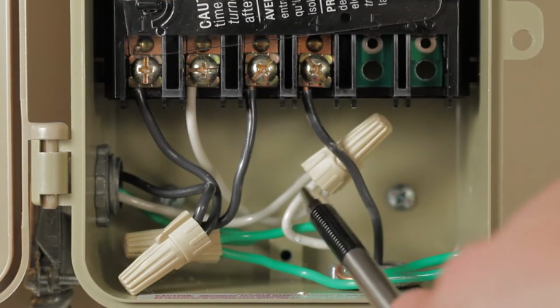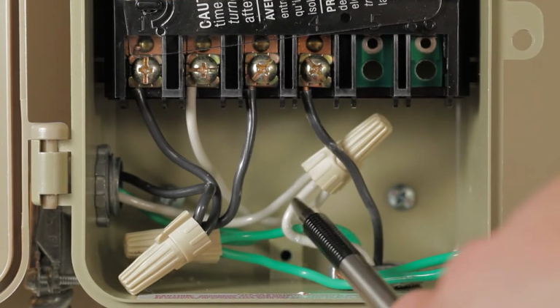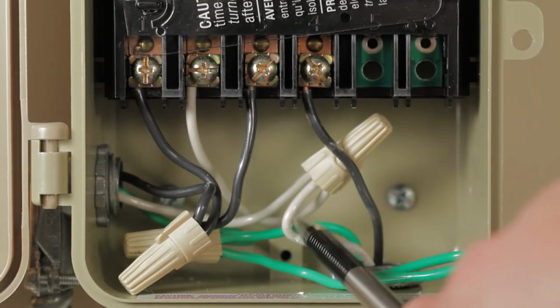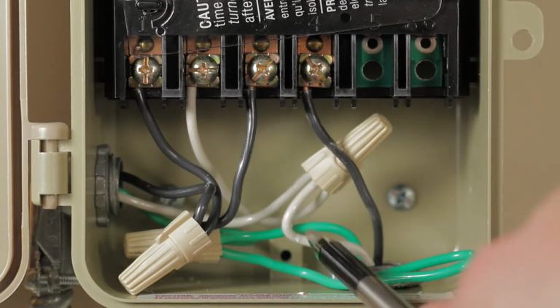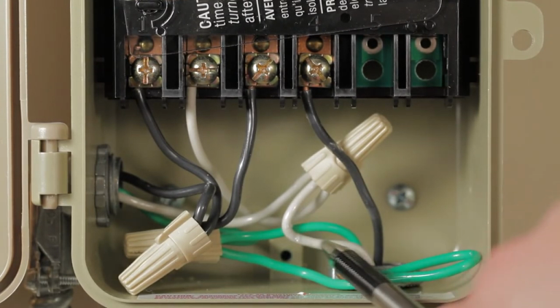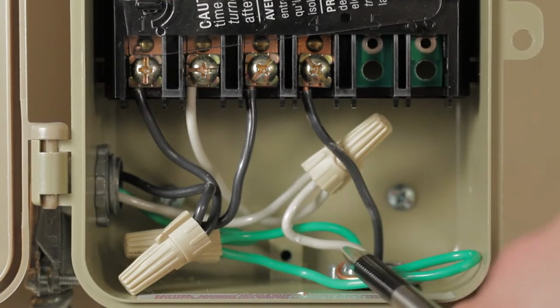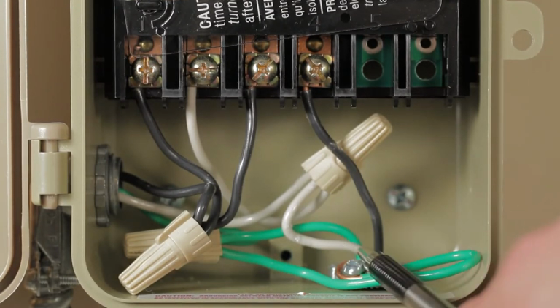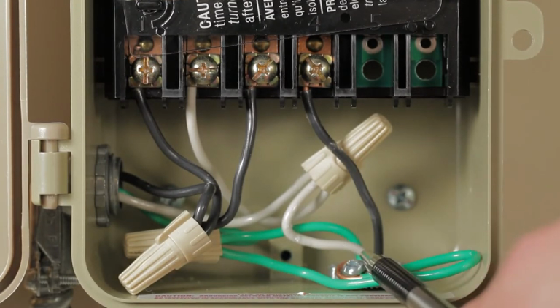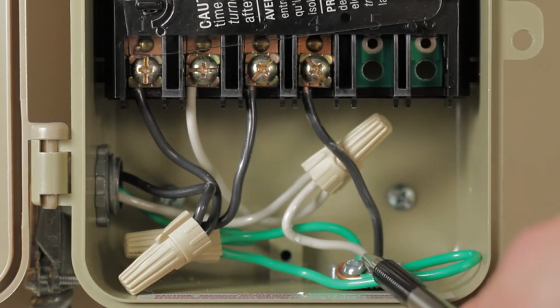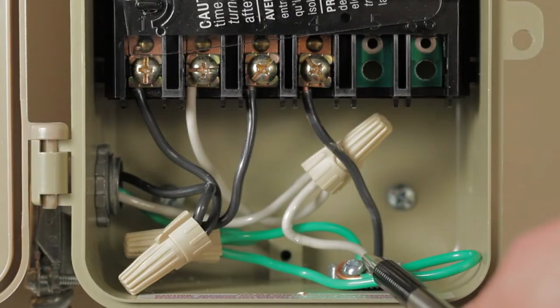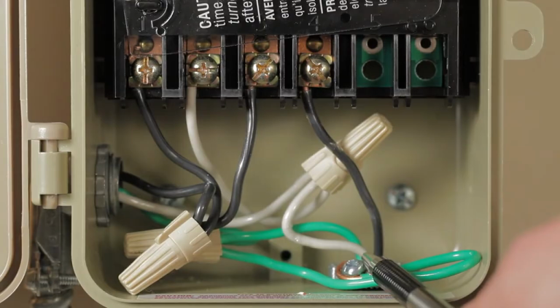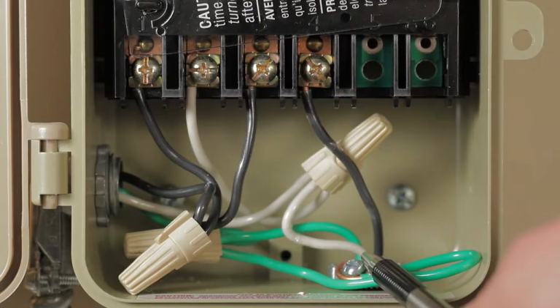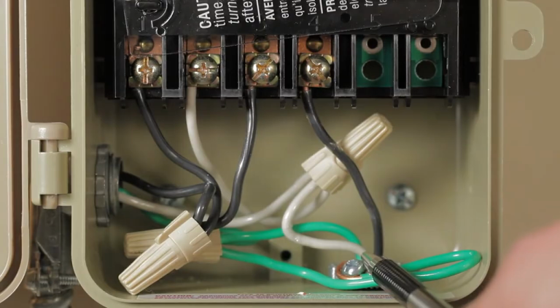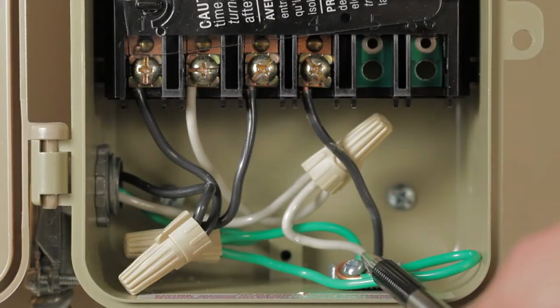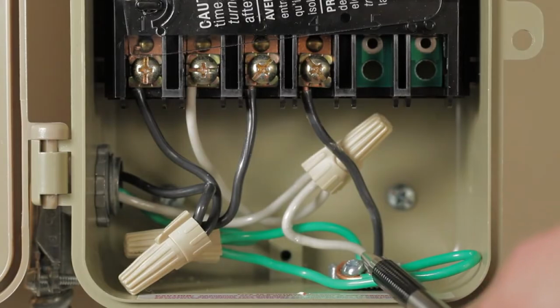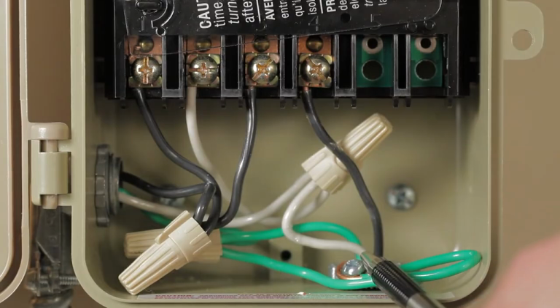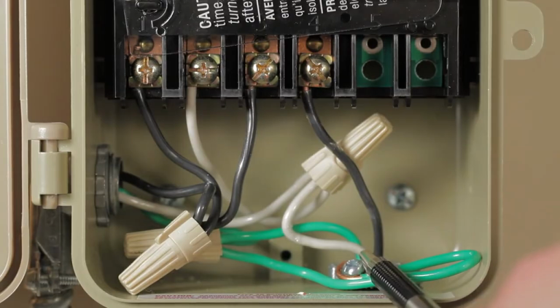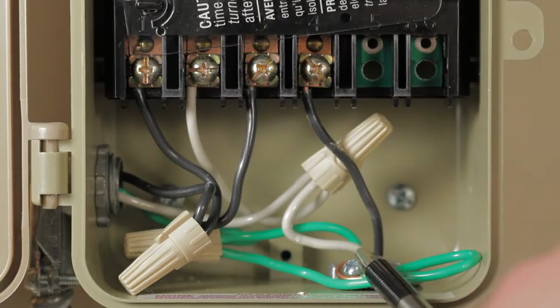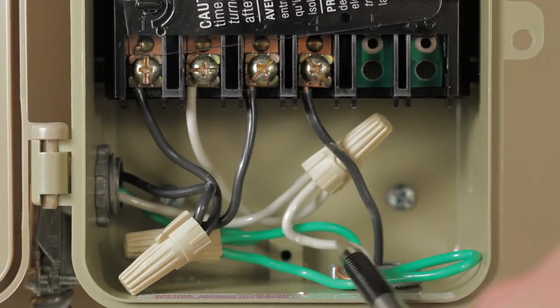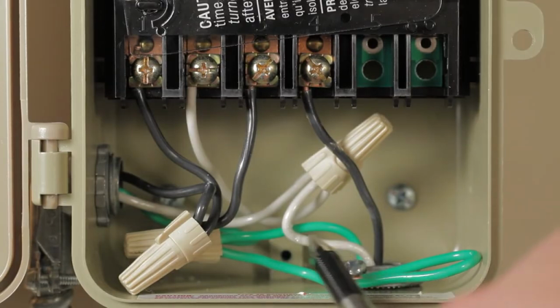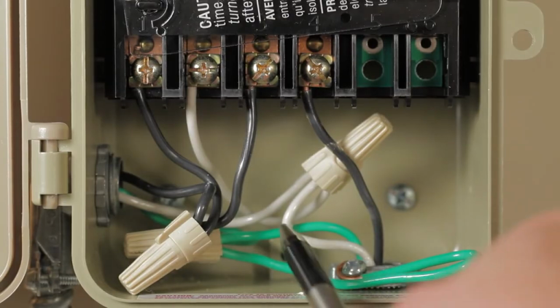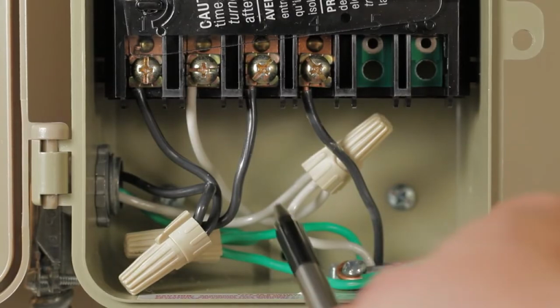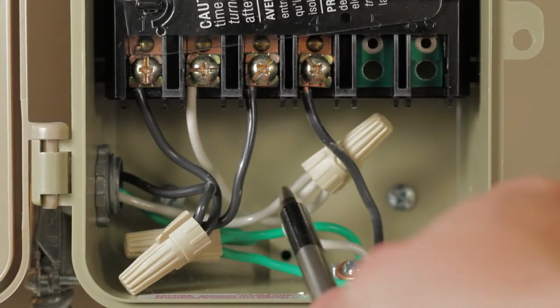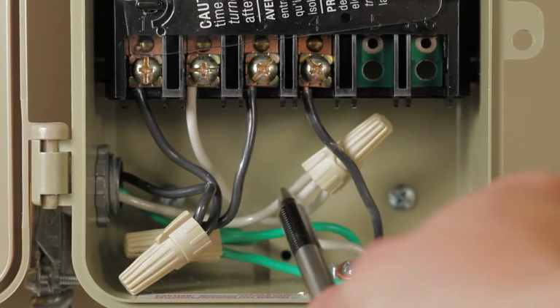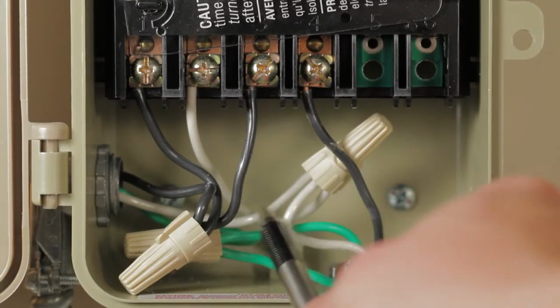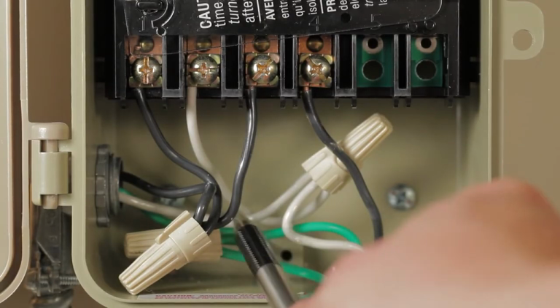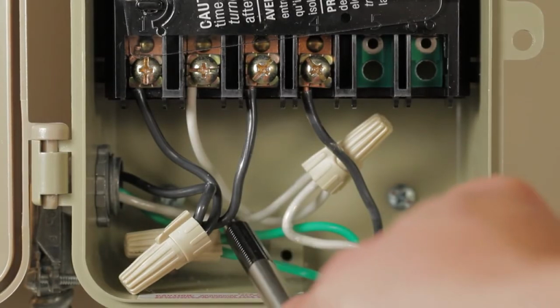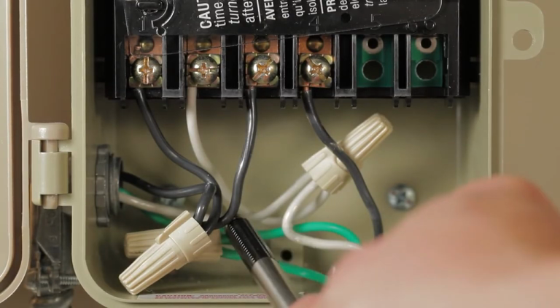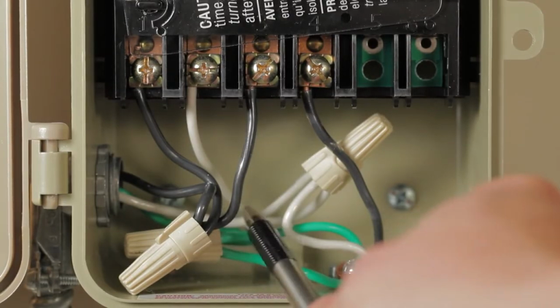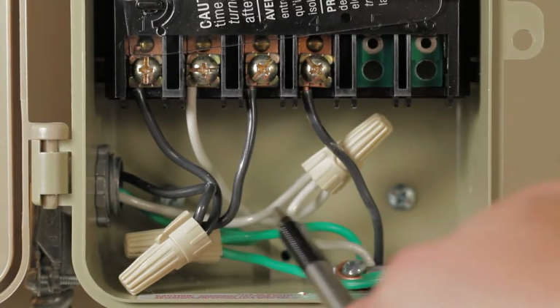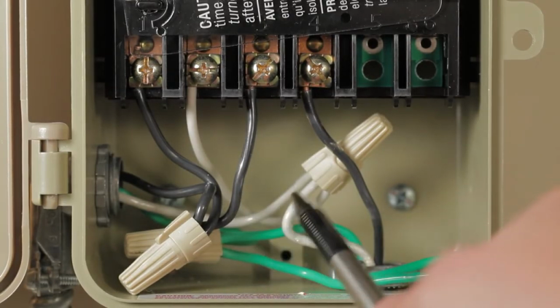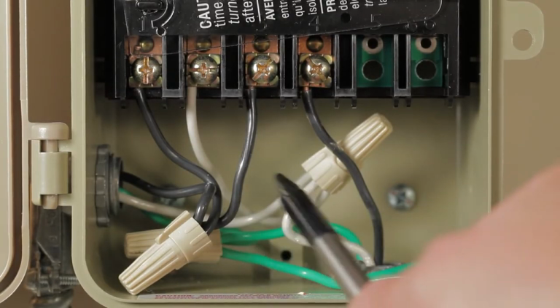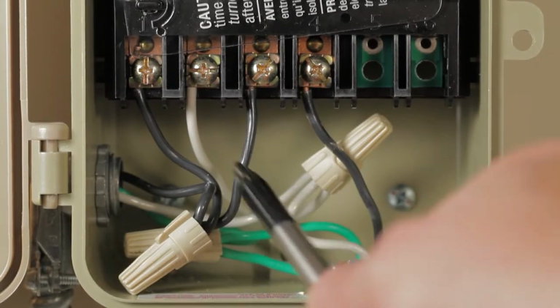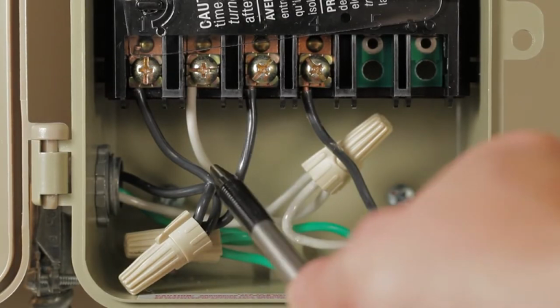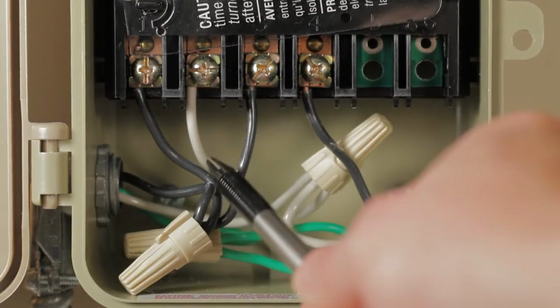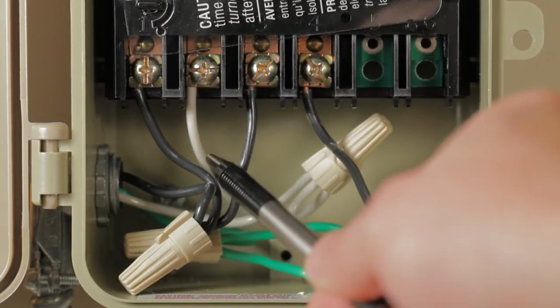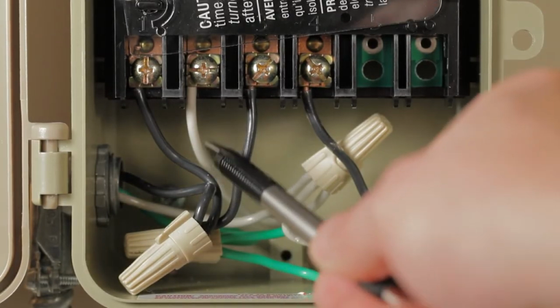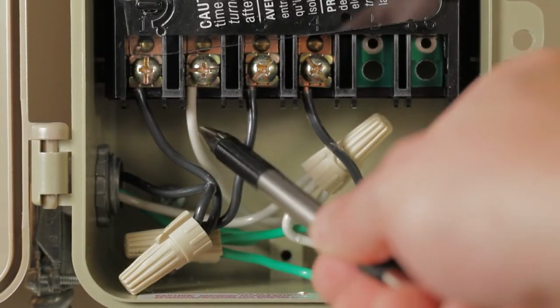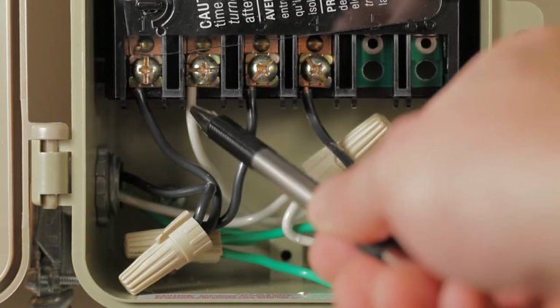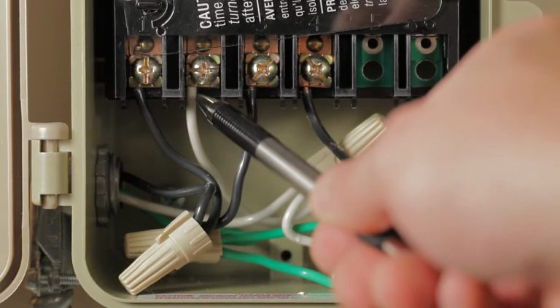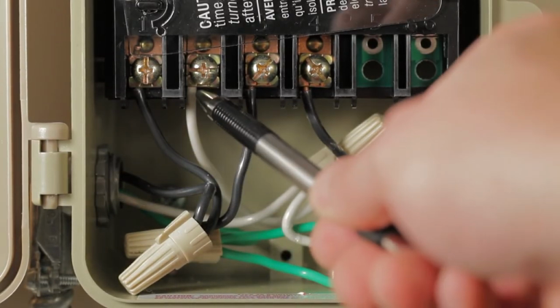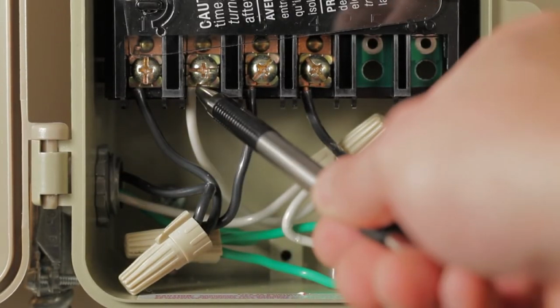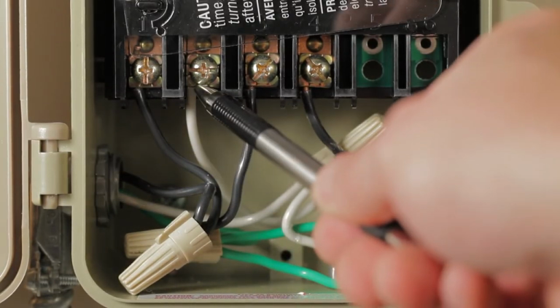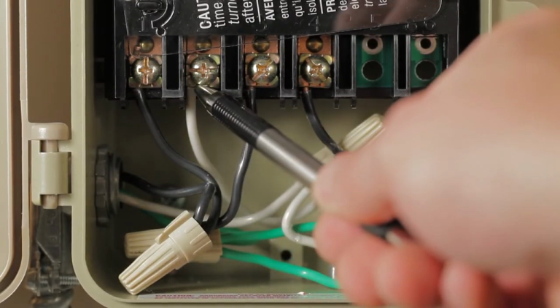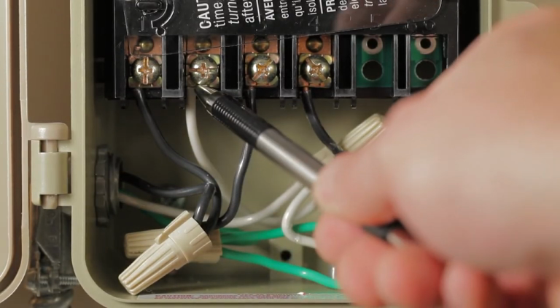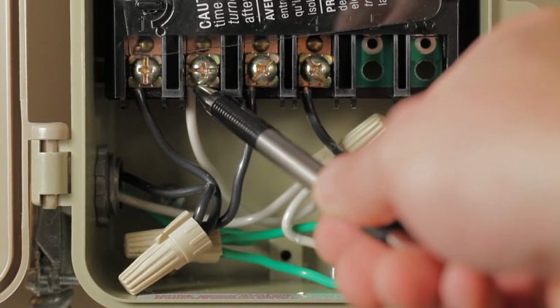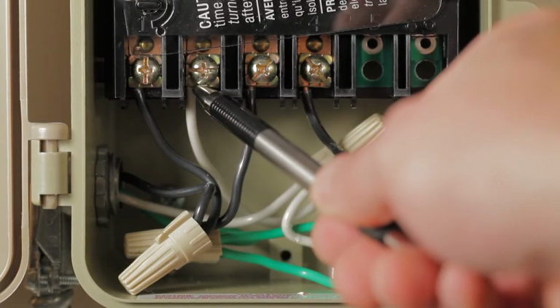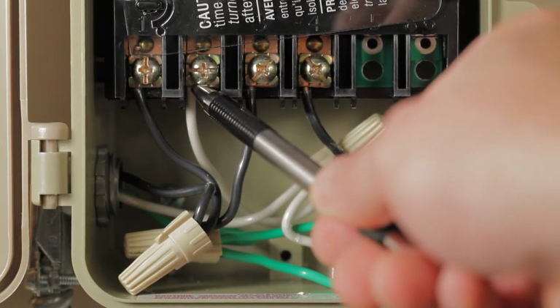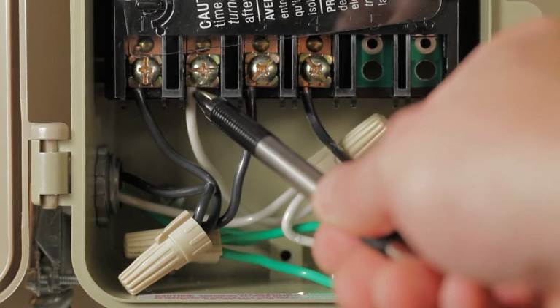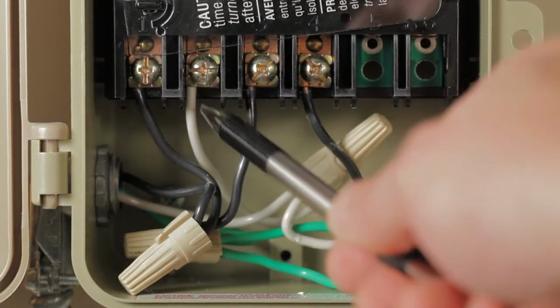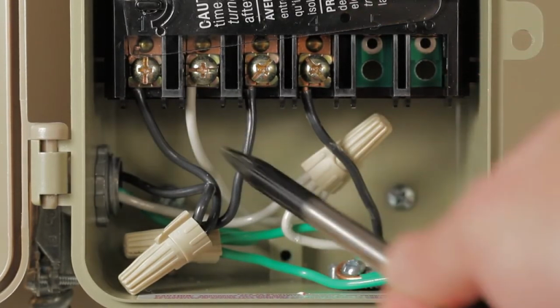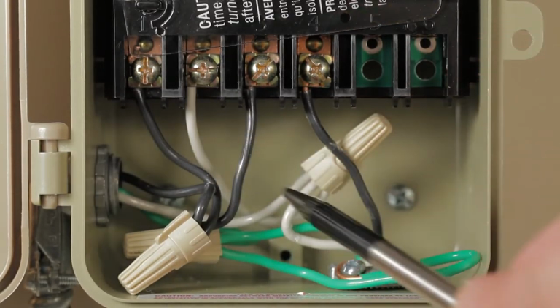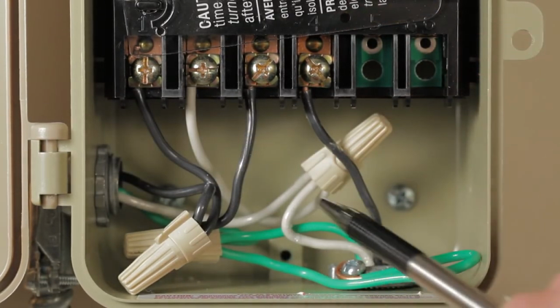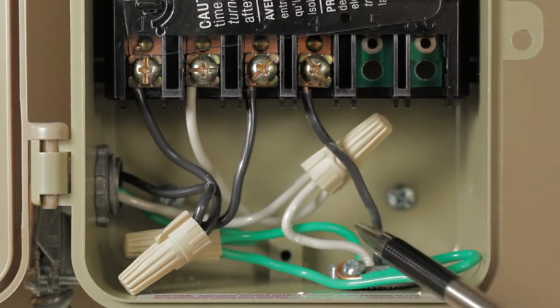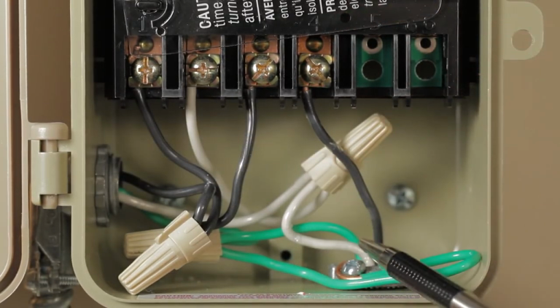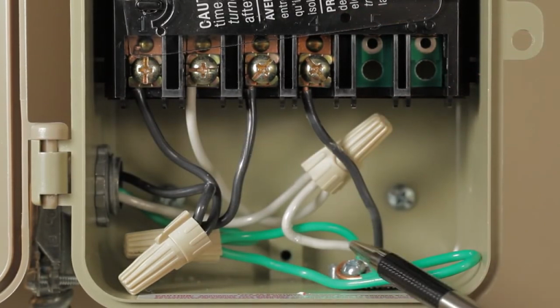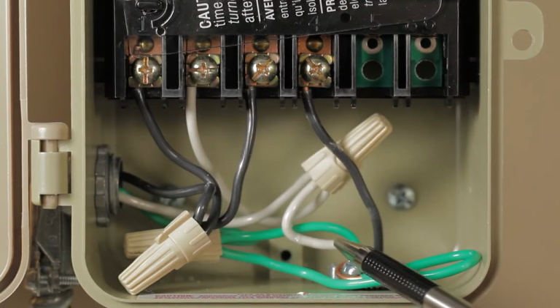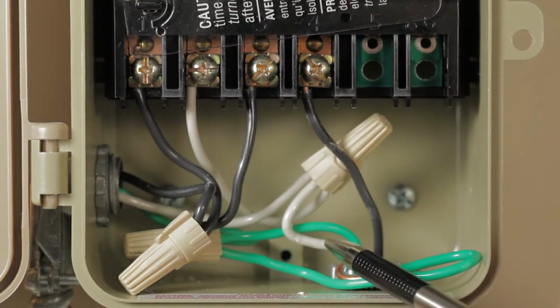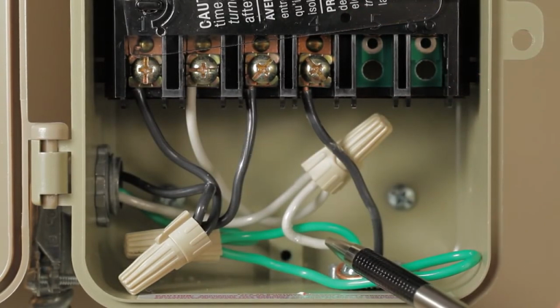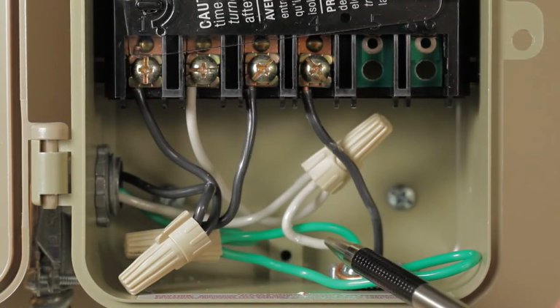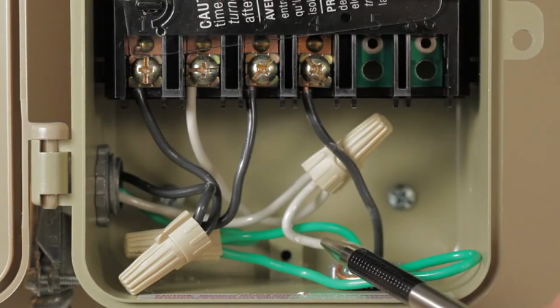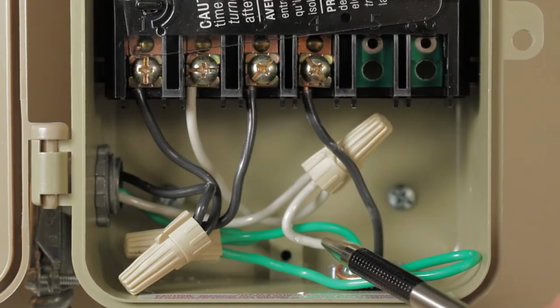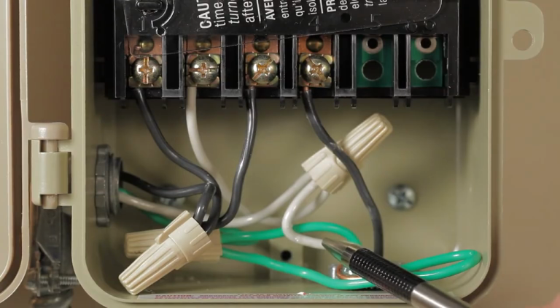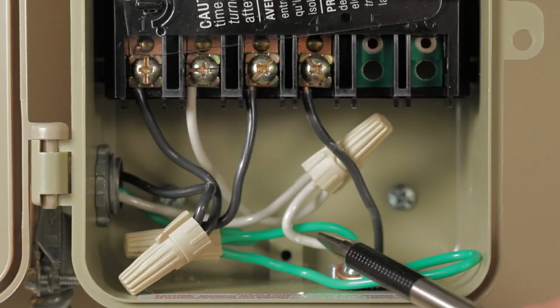Now connect both white neutral wires from the supply side and the load side together with a white jumper wire using a twist-on wire connector, and connect this white jumper to terminal two.